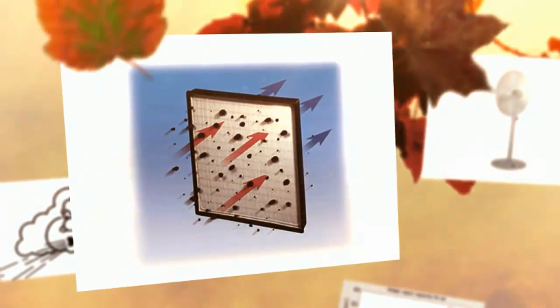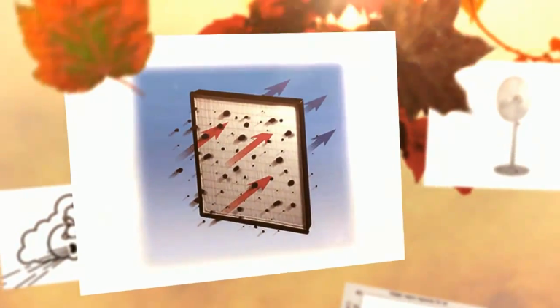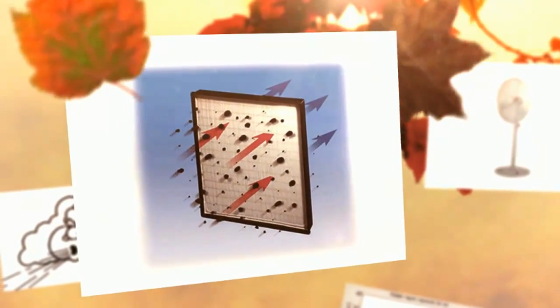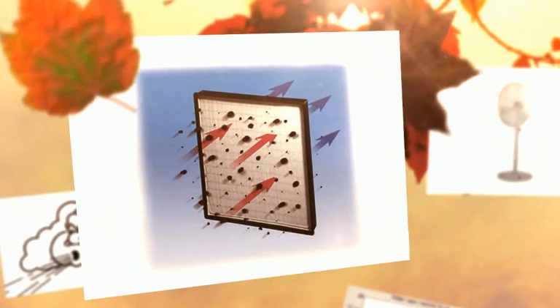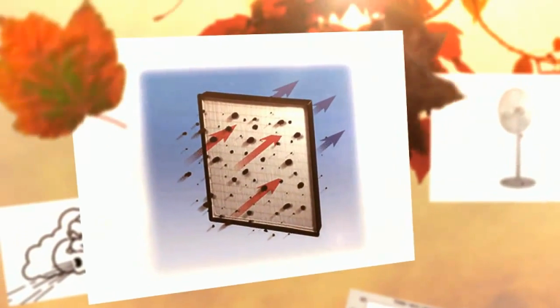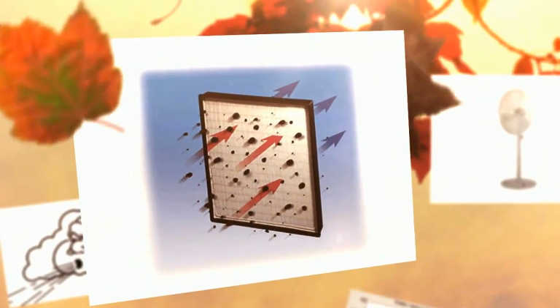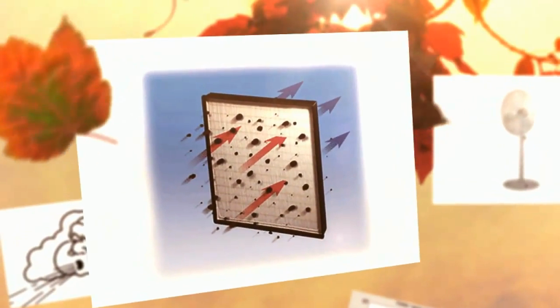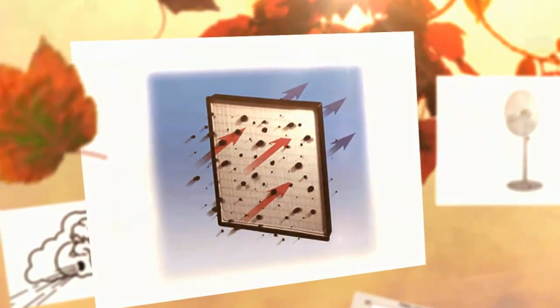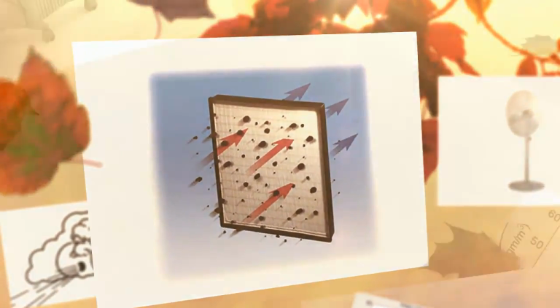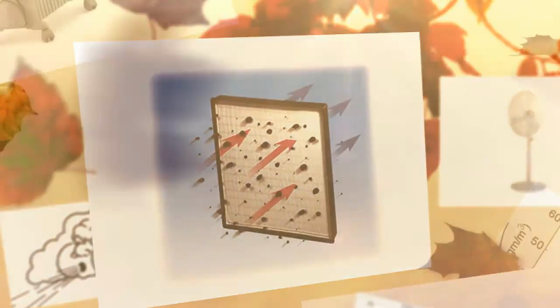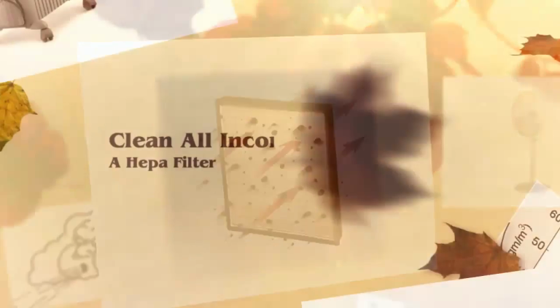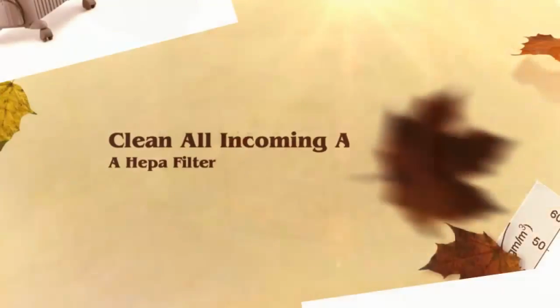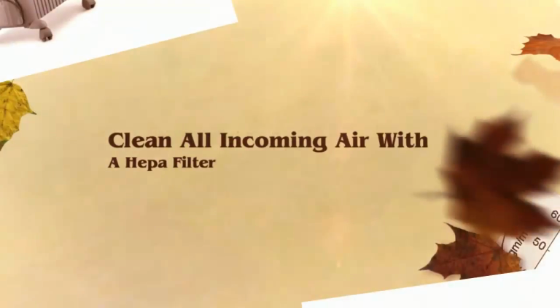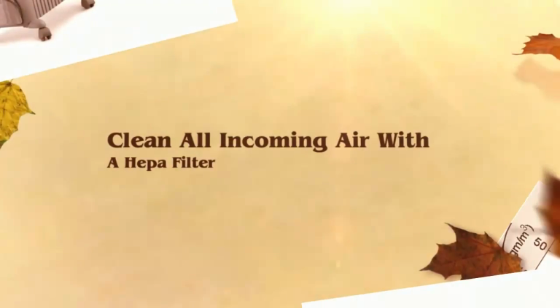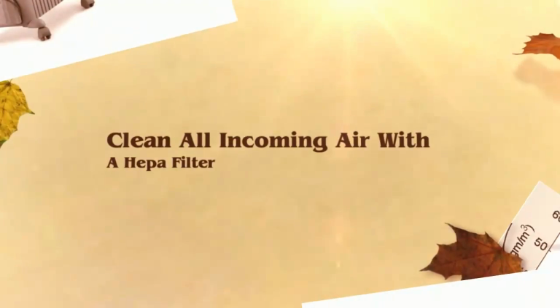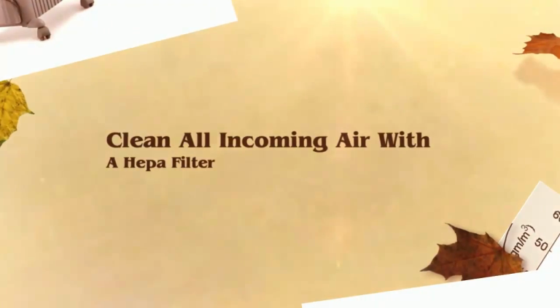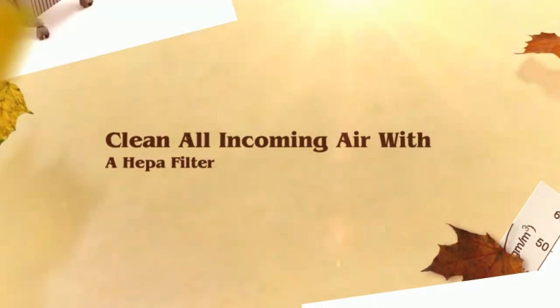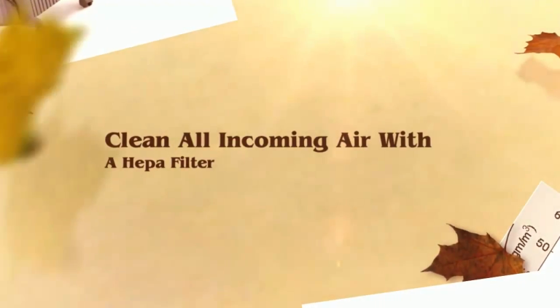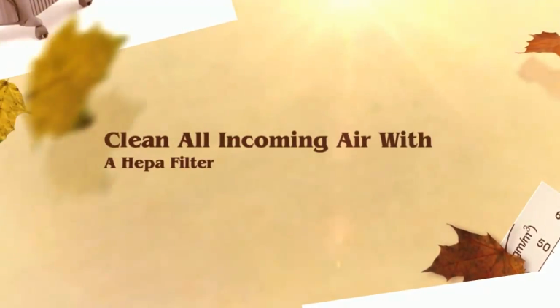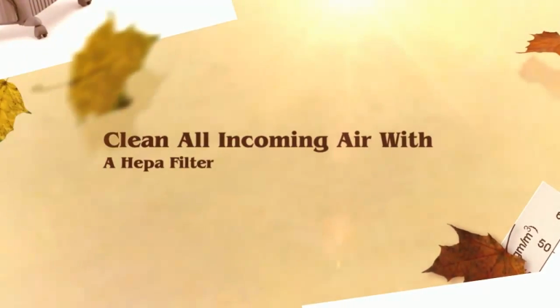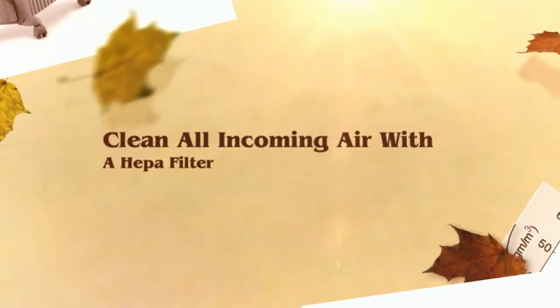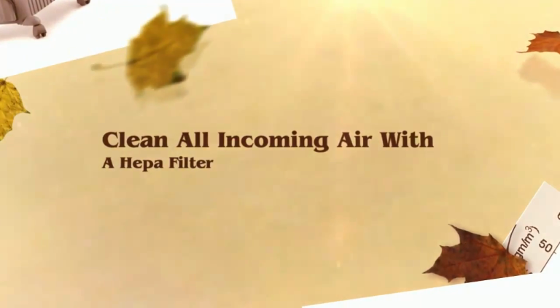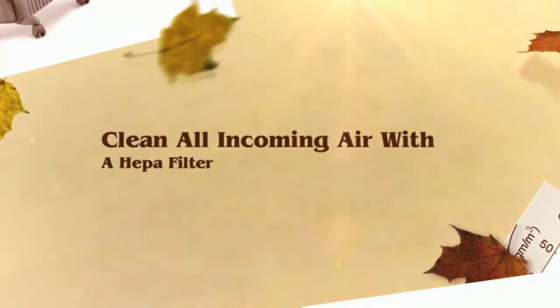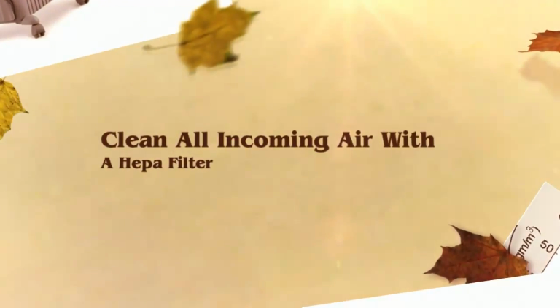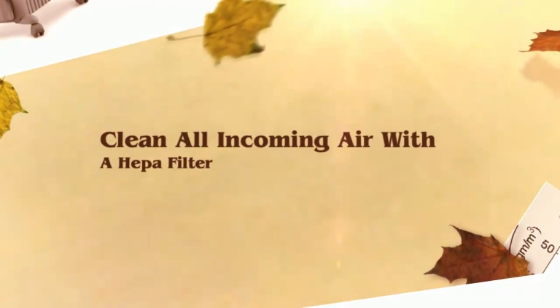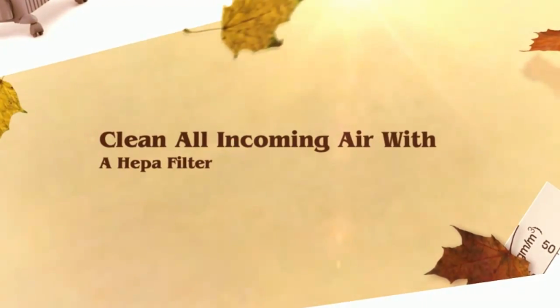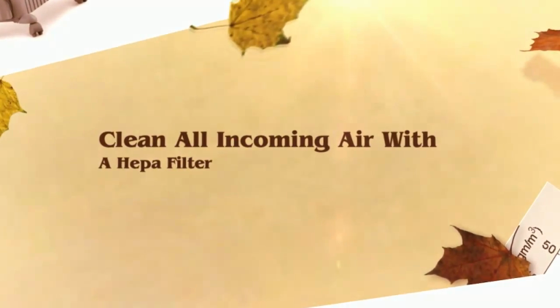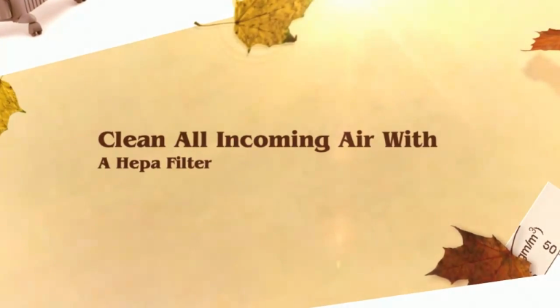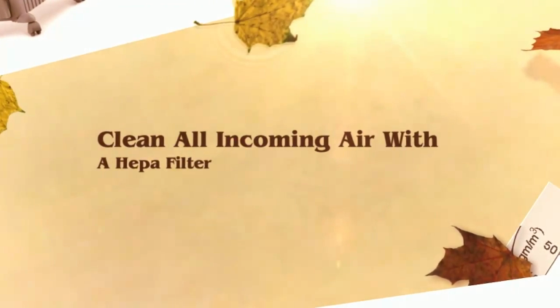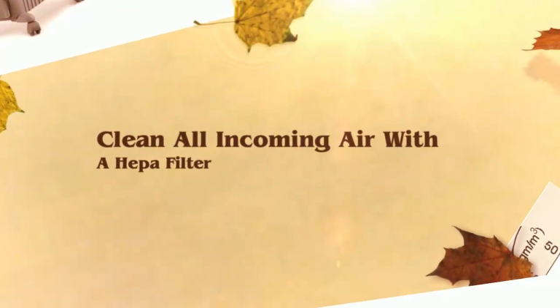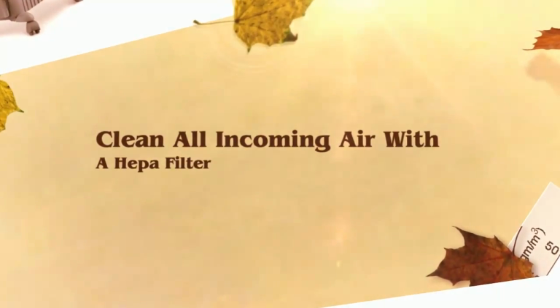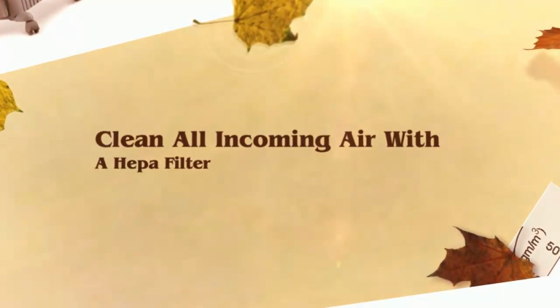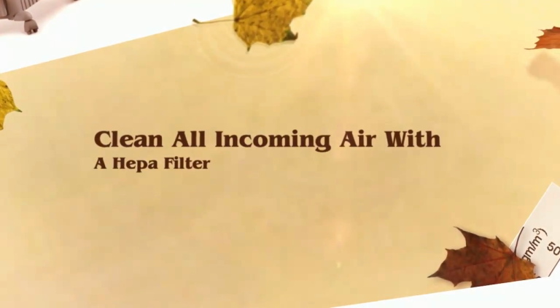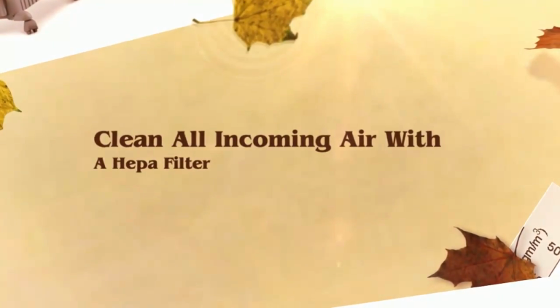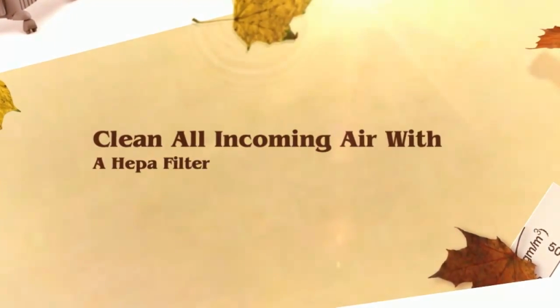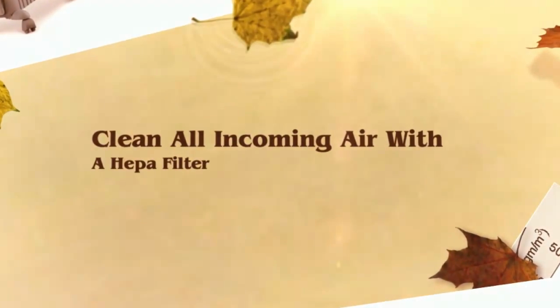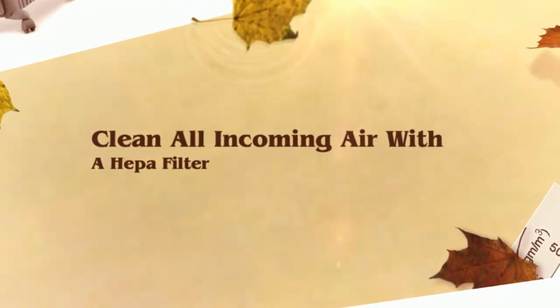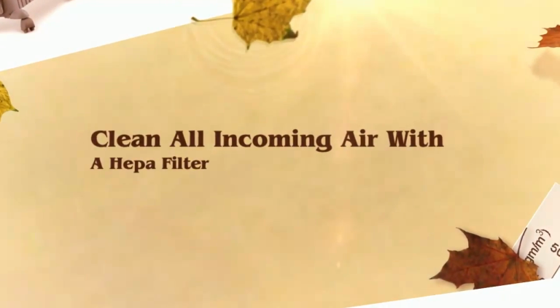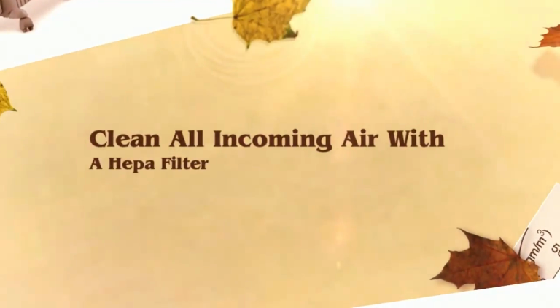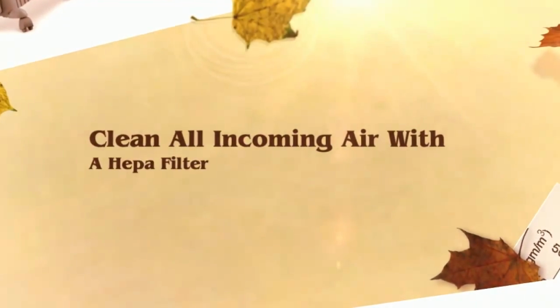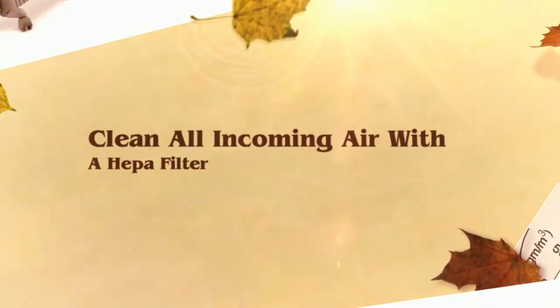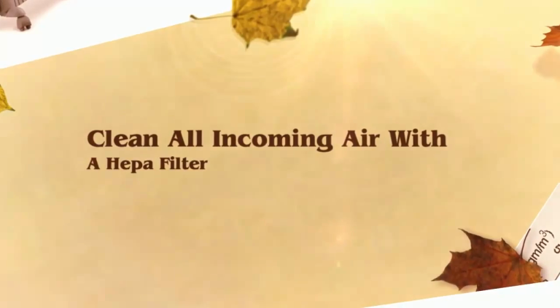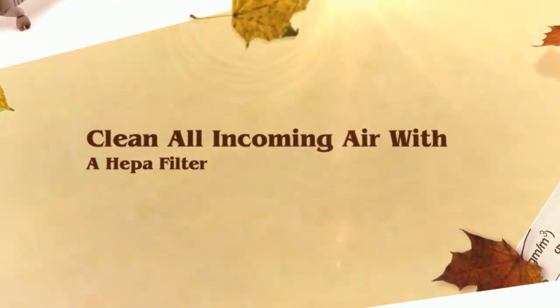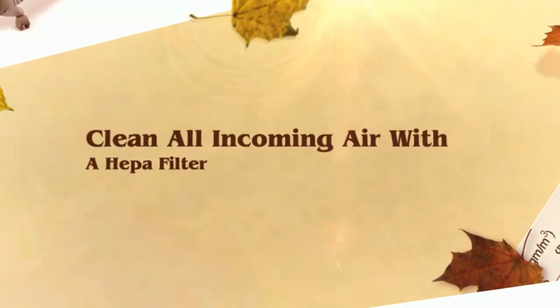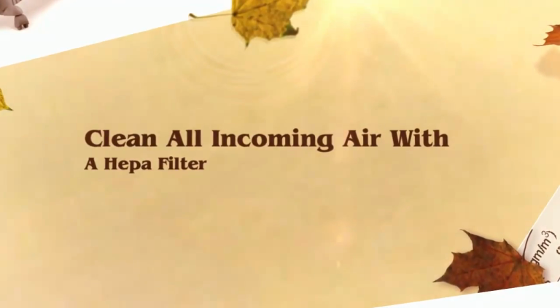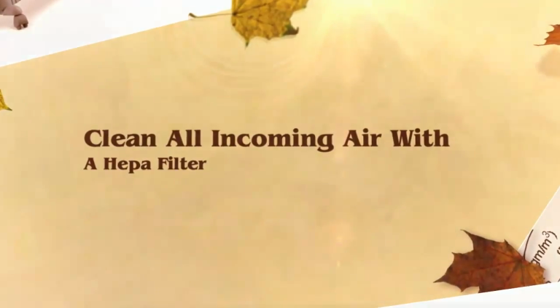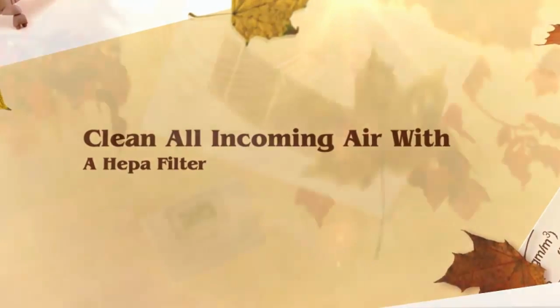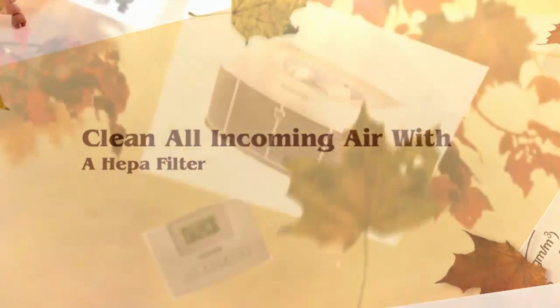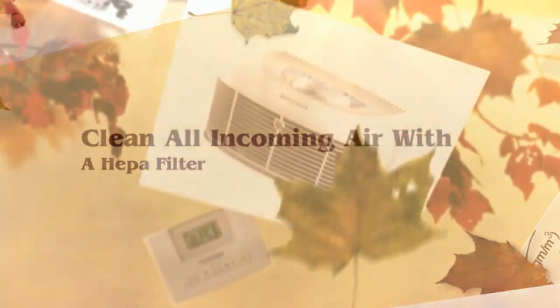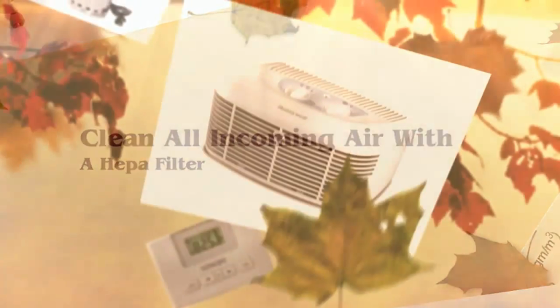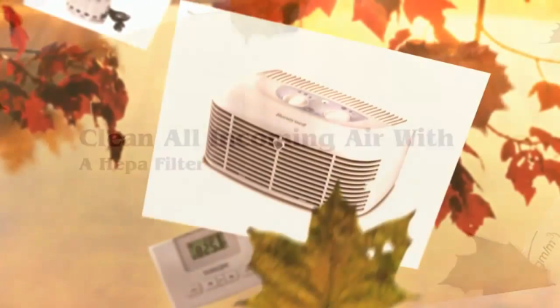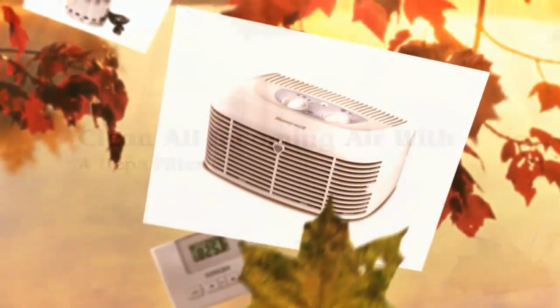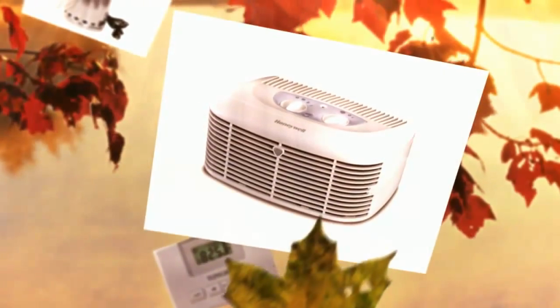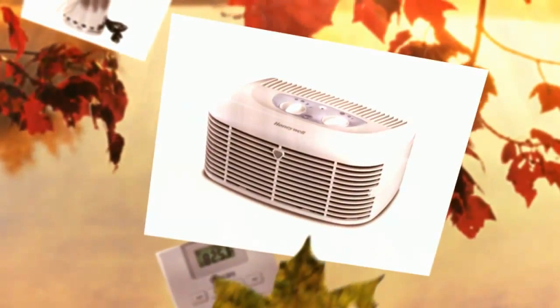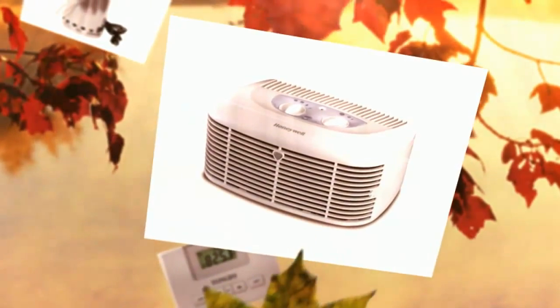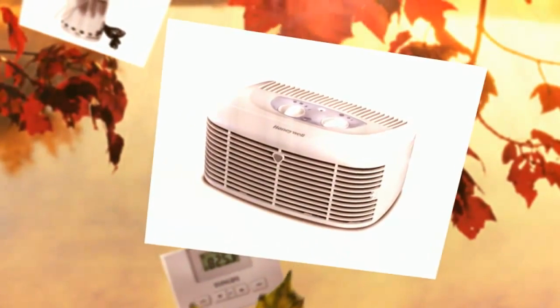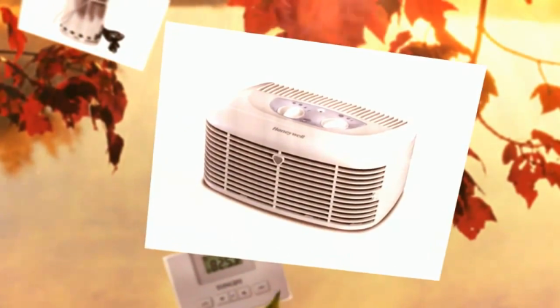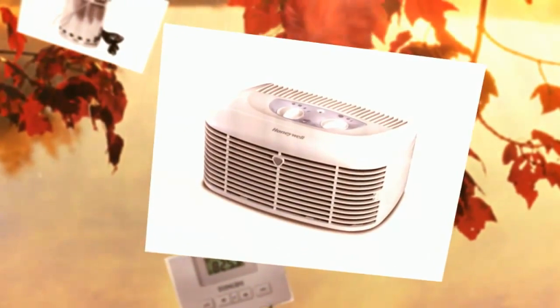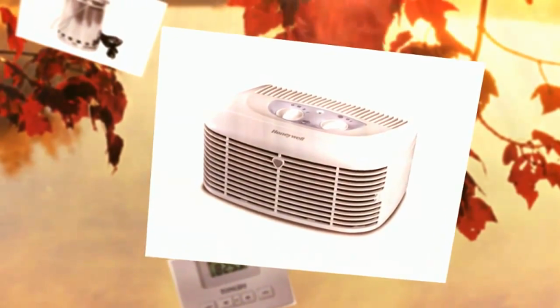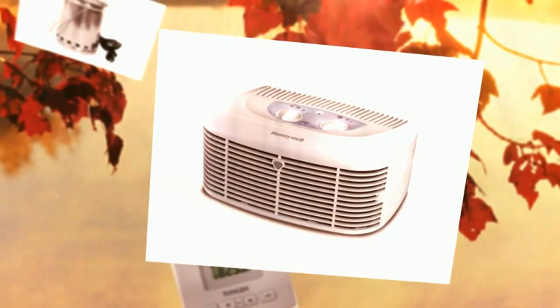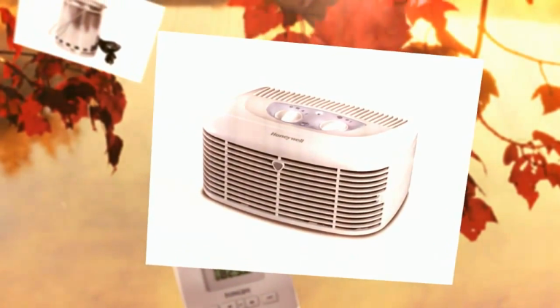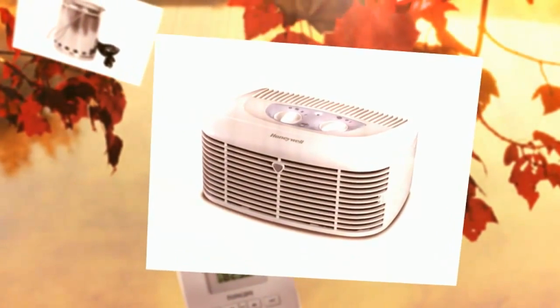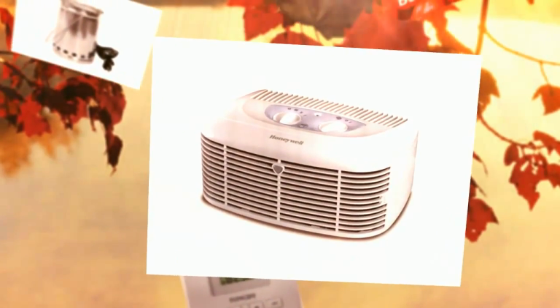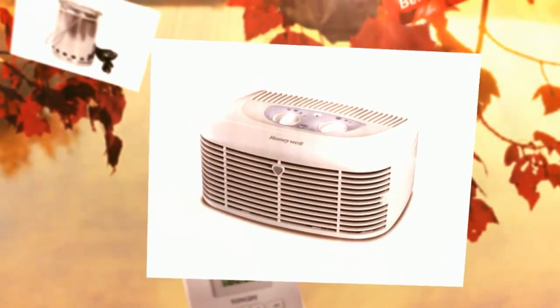HEPA filter. Filter the intake with a HEPA filter to eliminate spores from entering the grow room. Inspect and change the filter regularly.